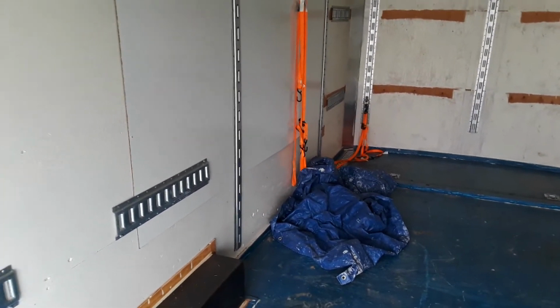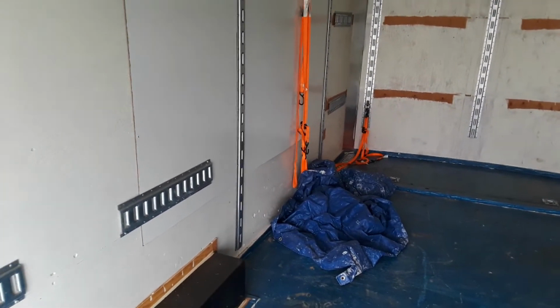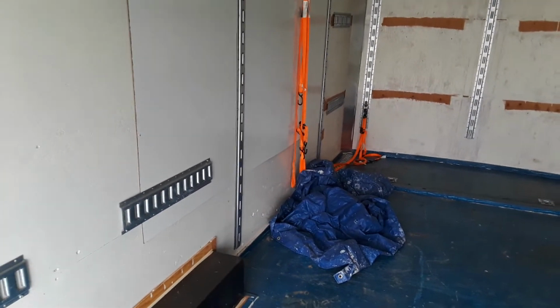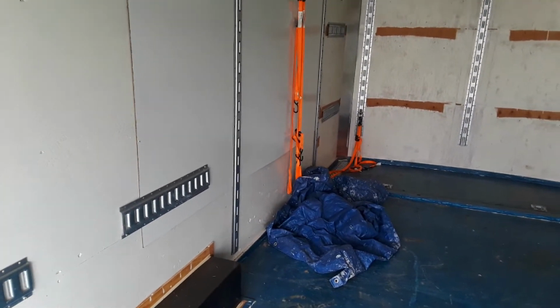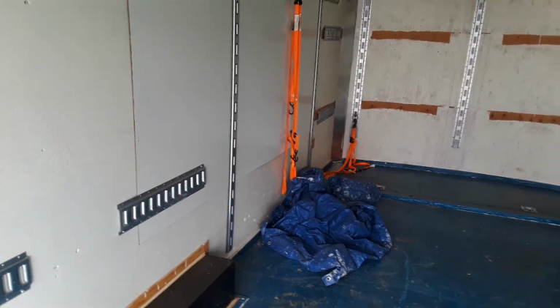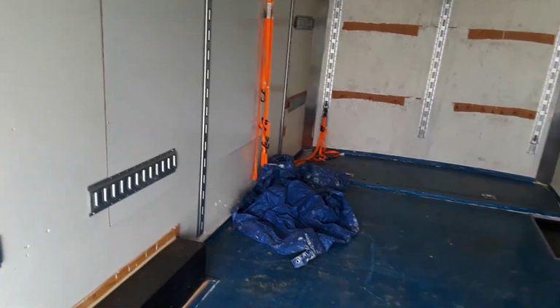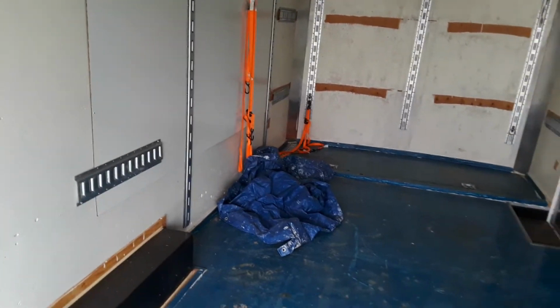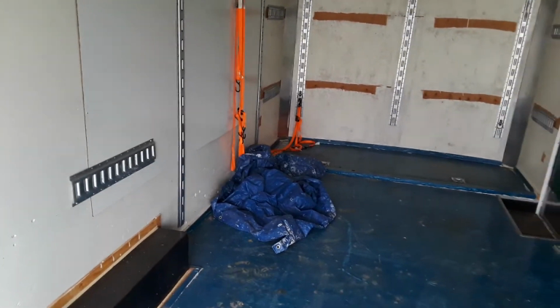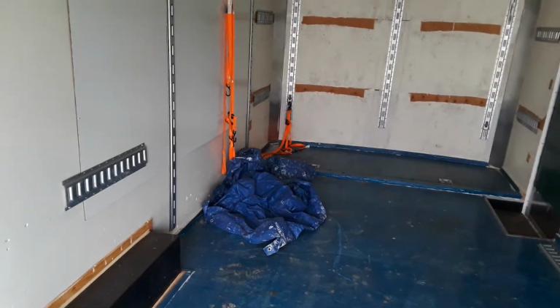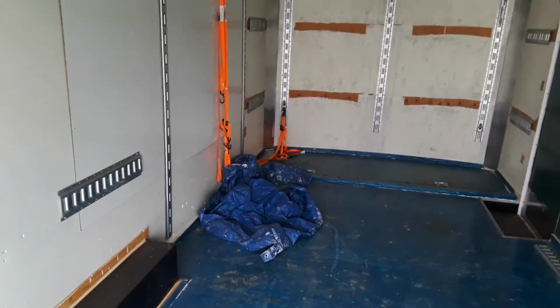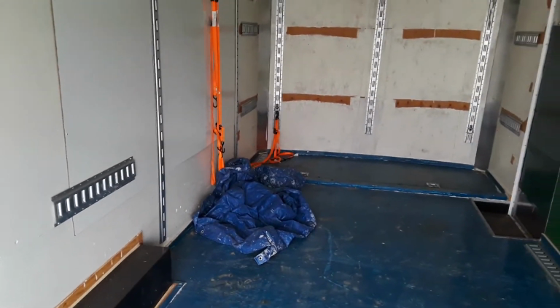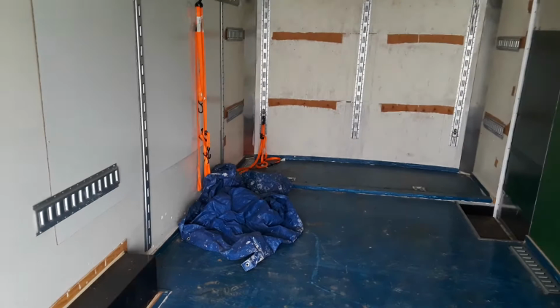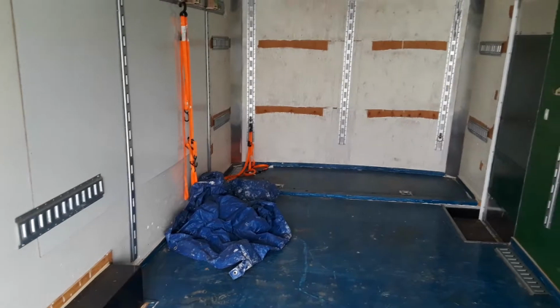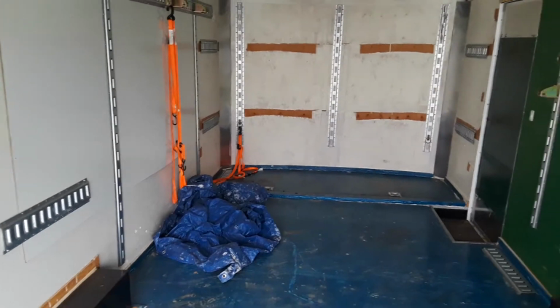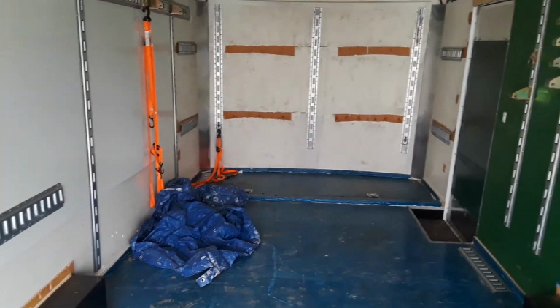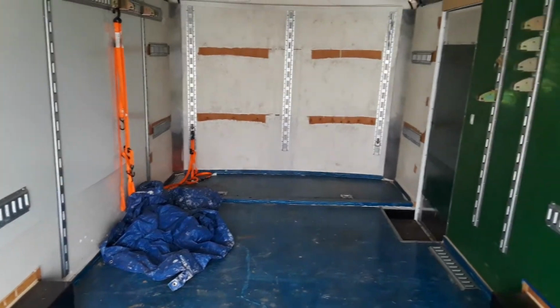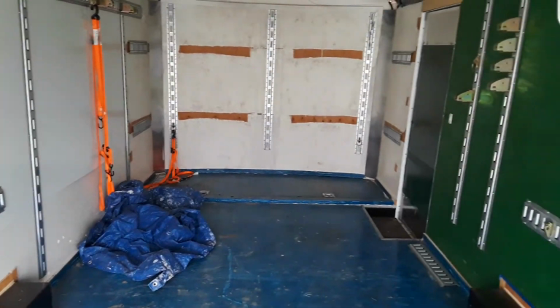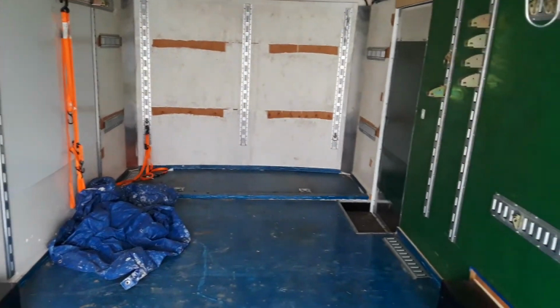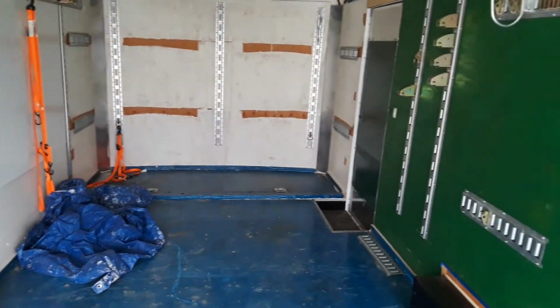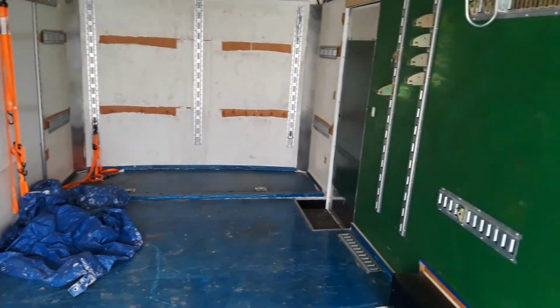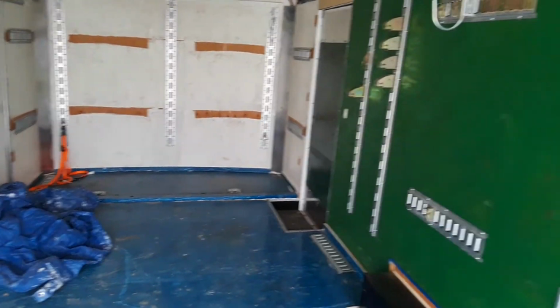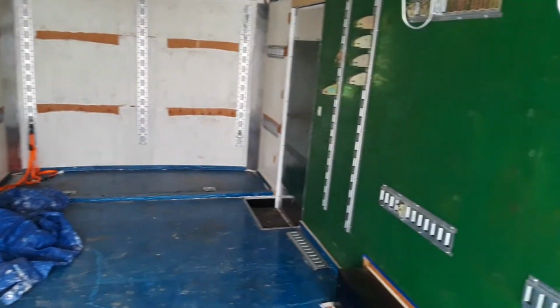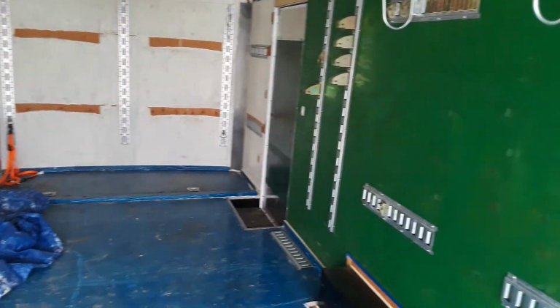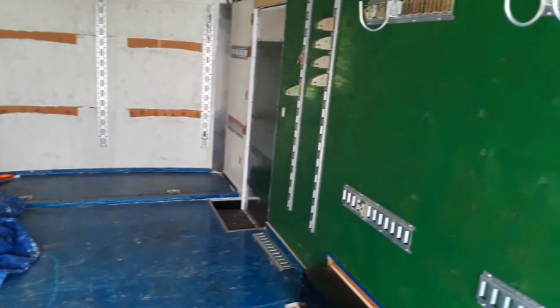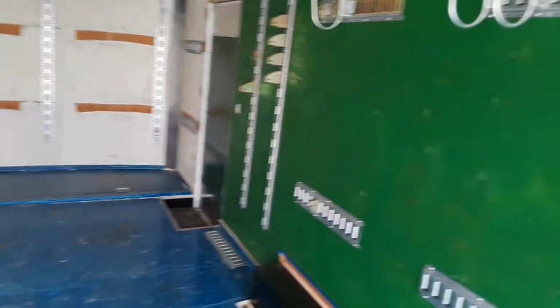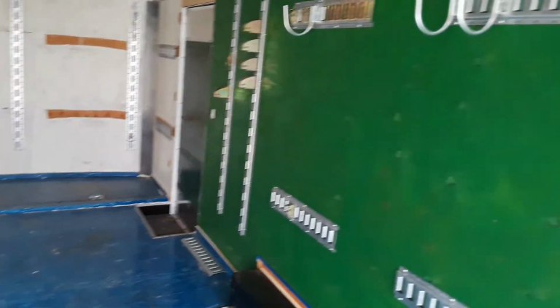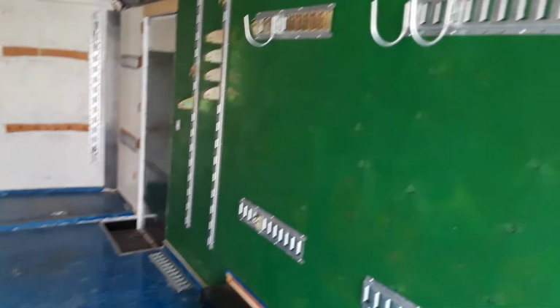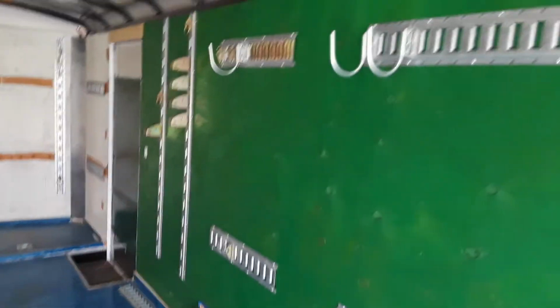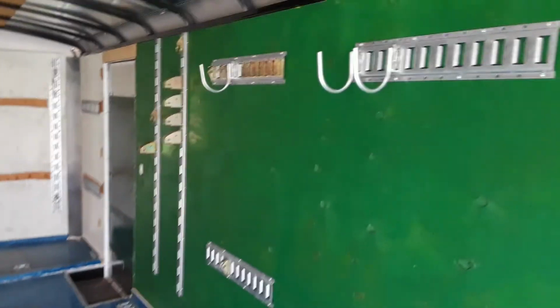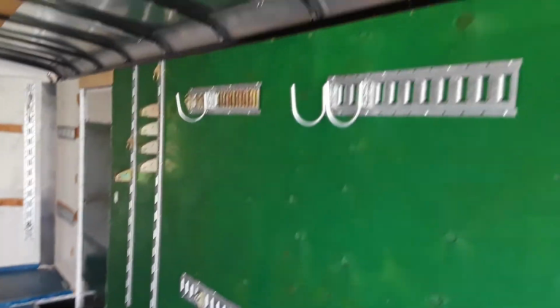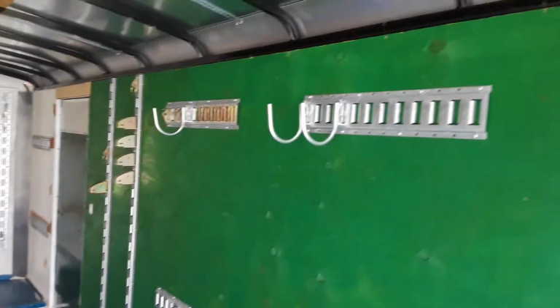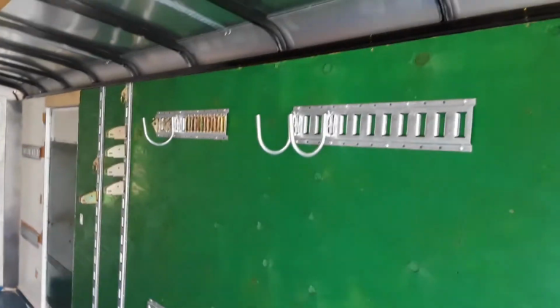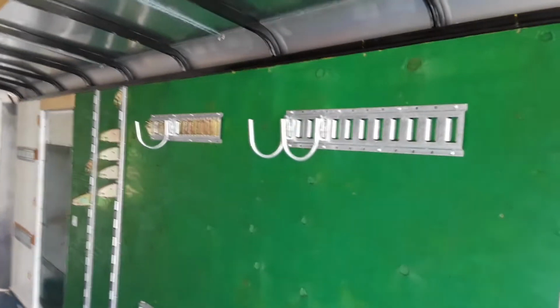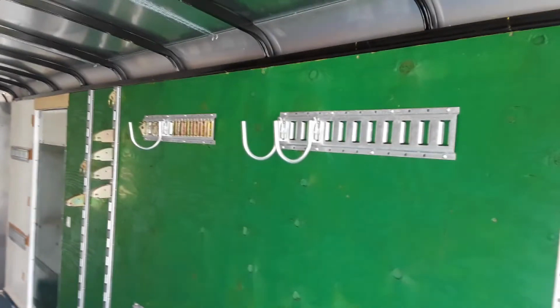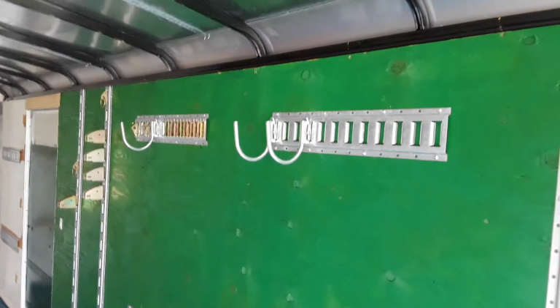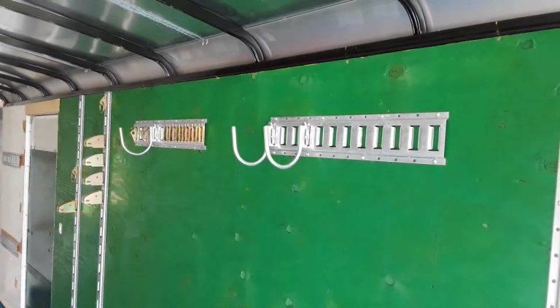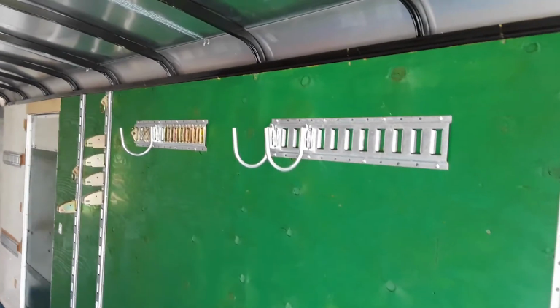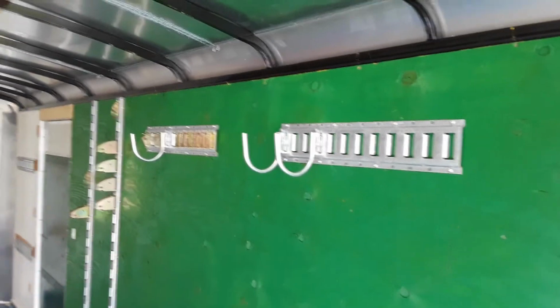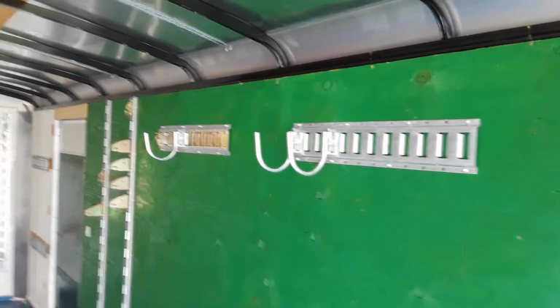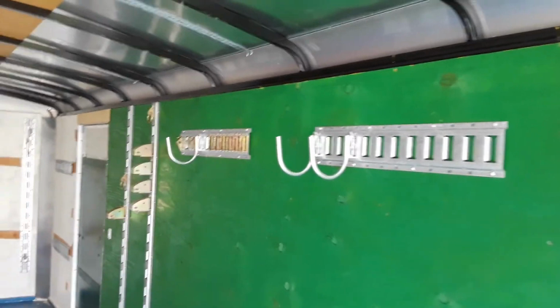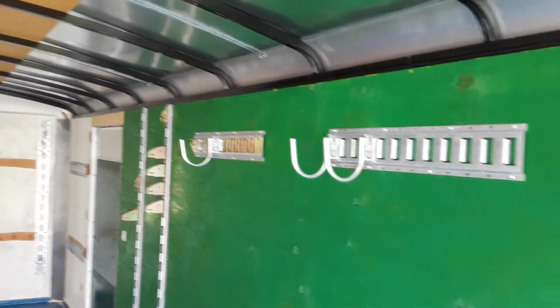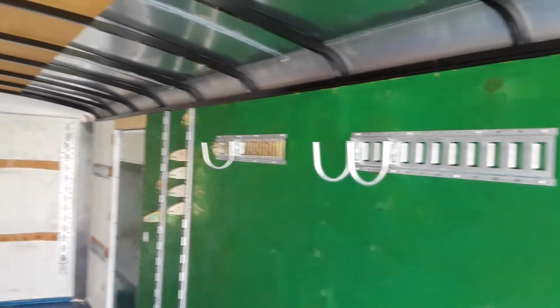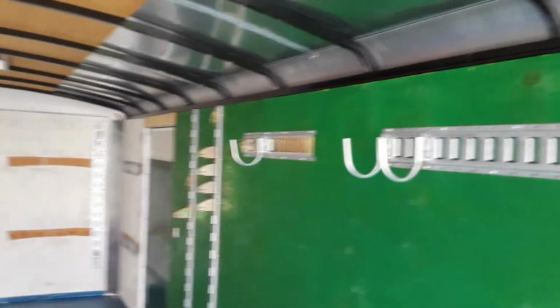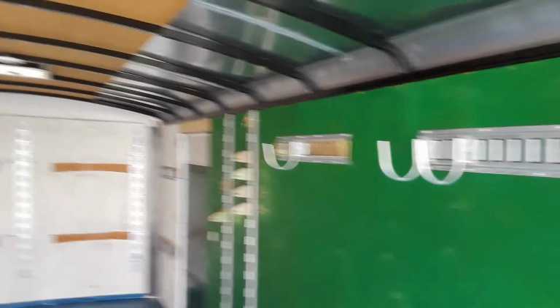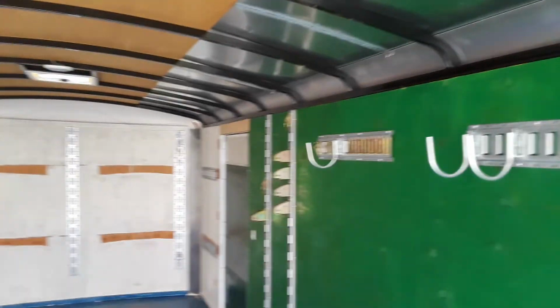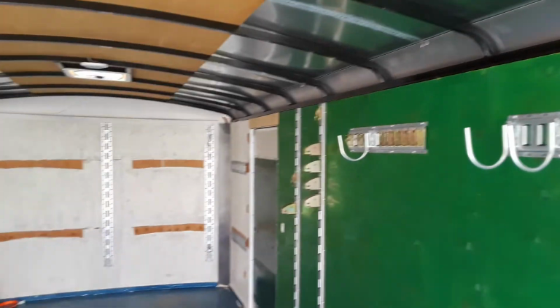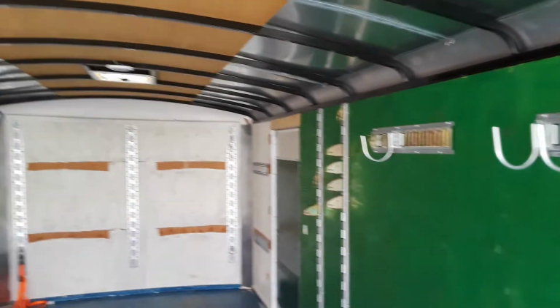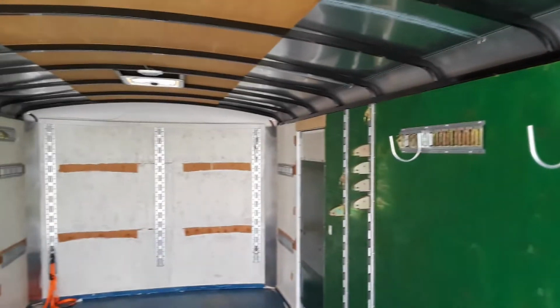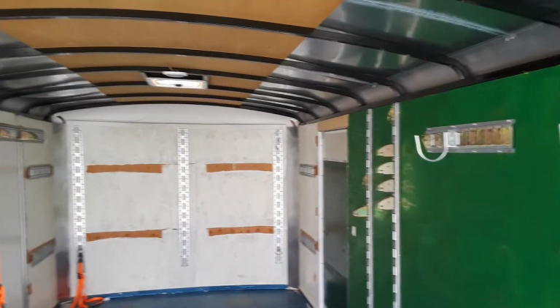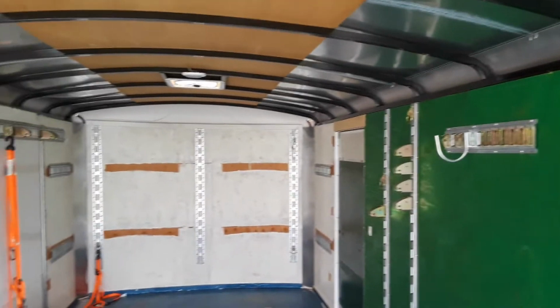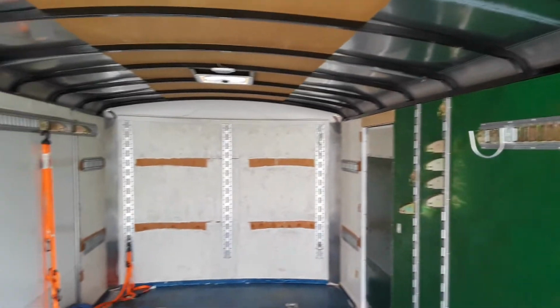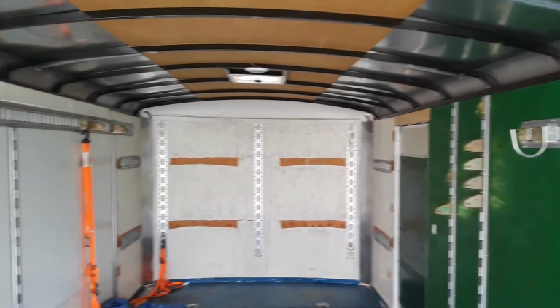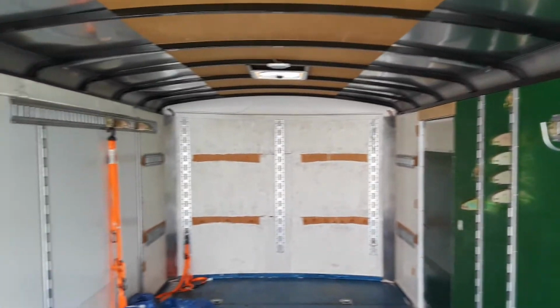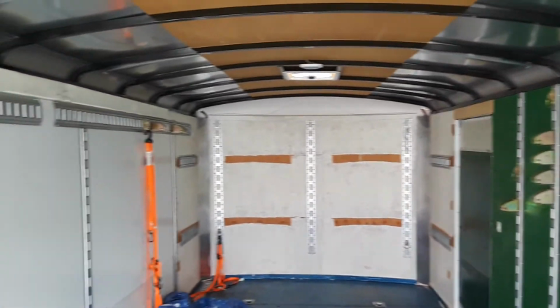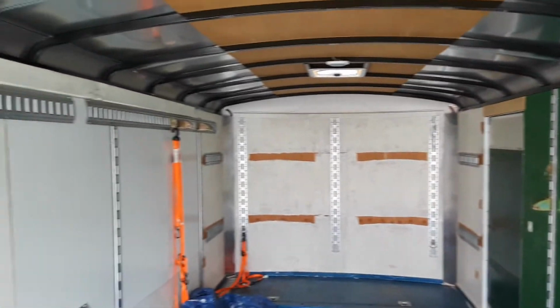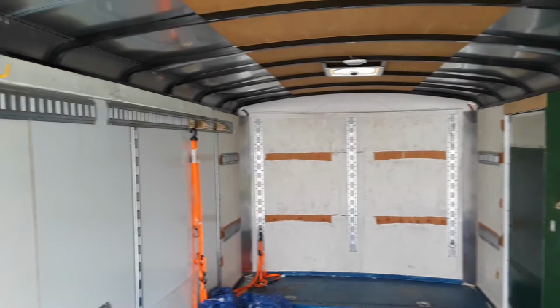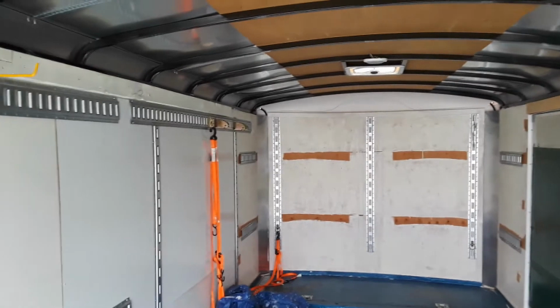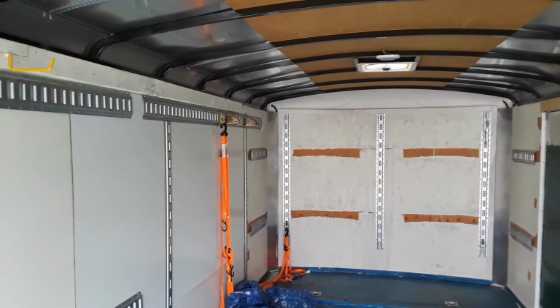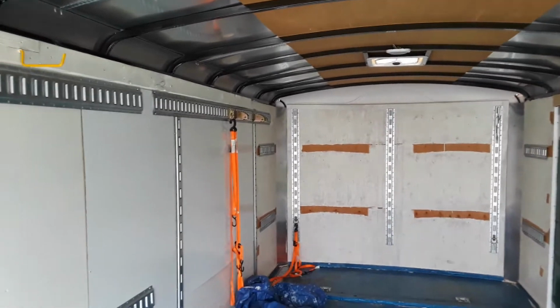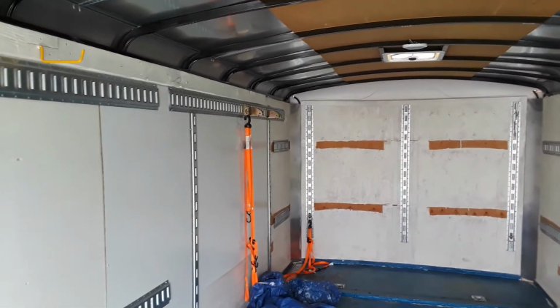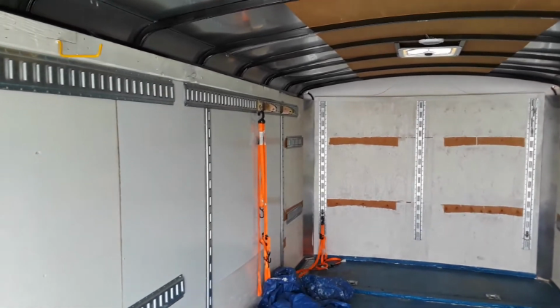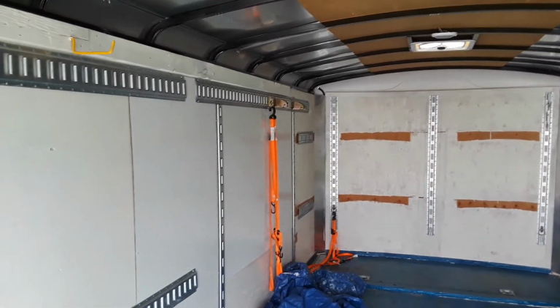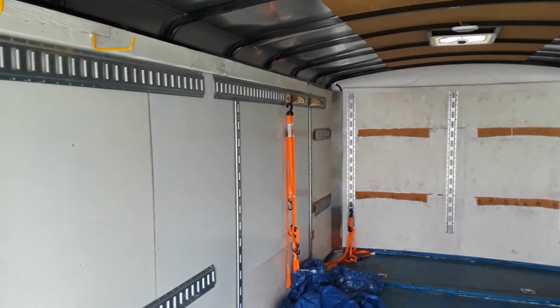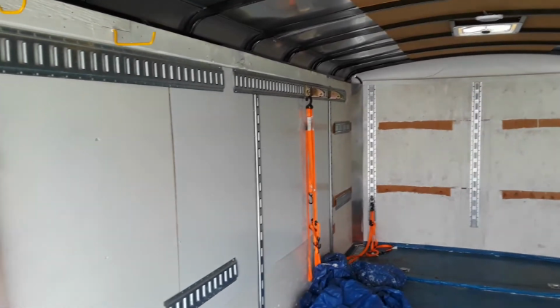Throw your sheet of plywood on it, throw your mattress on it, you've got a bed. You can basically live in this thing, play in it, do whatever you need to do.